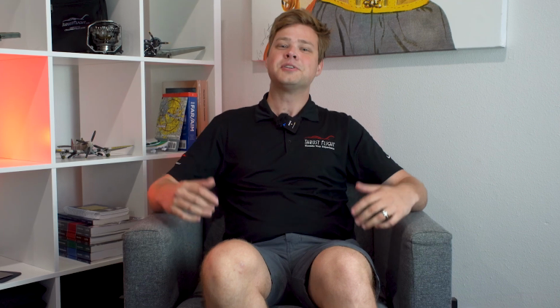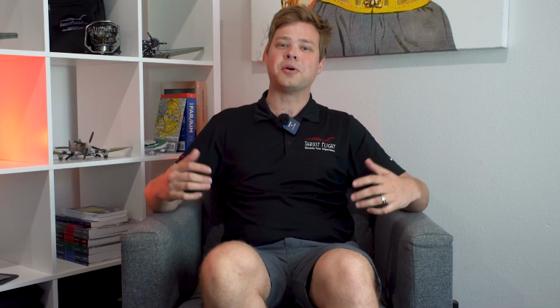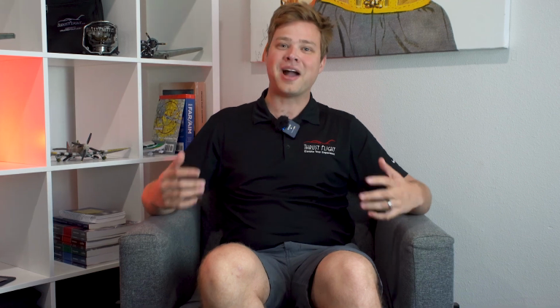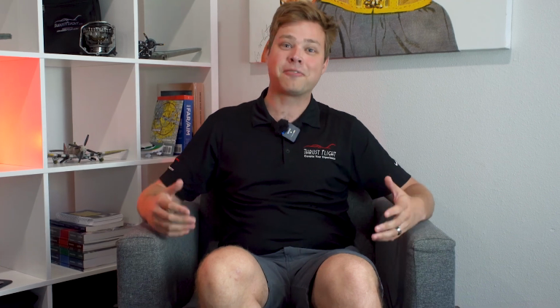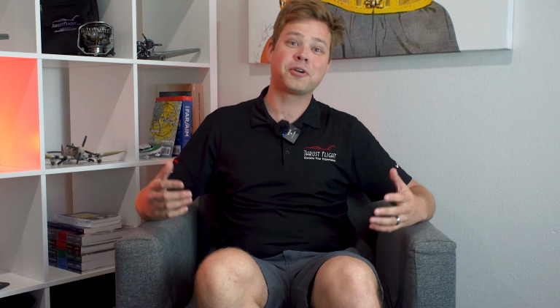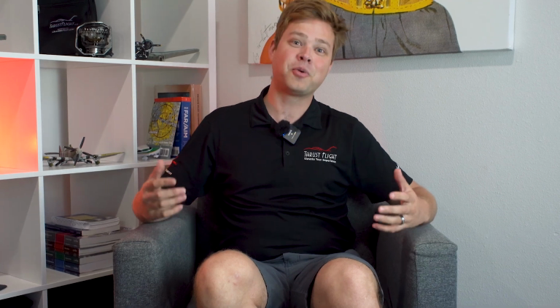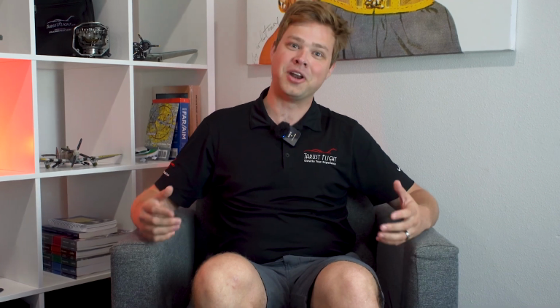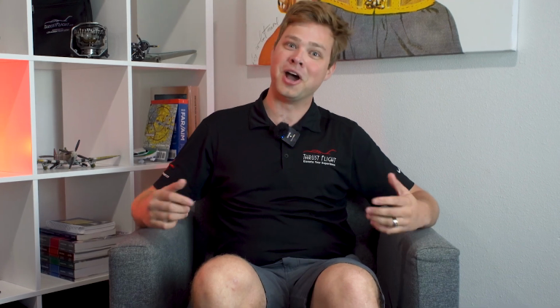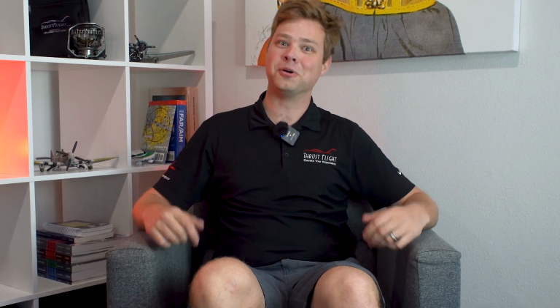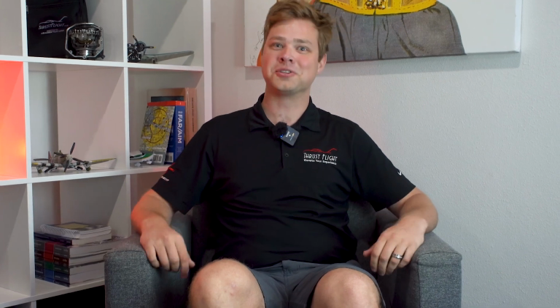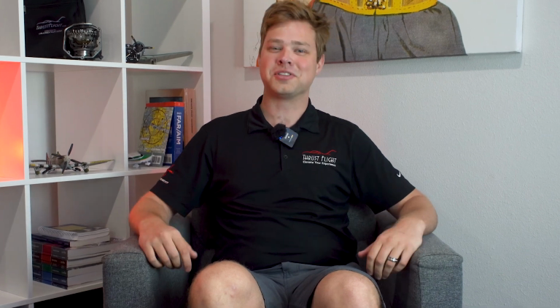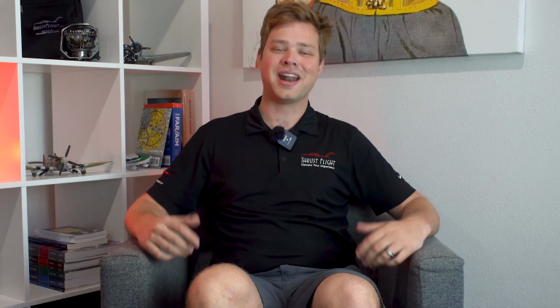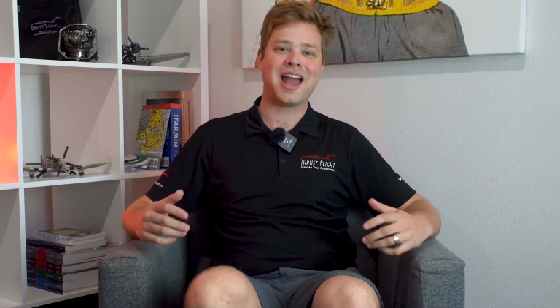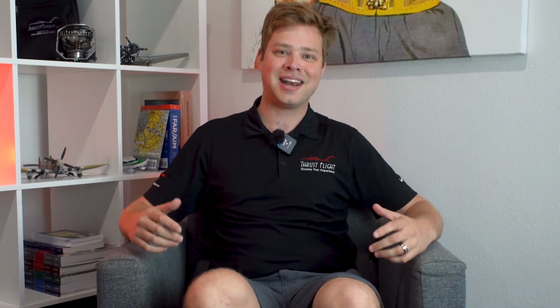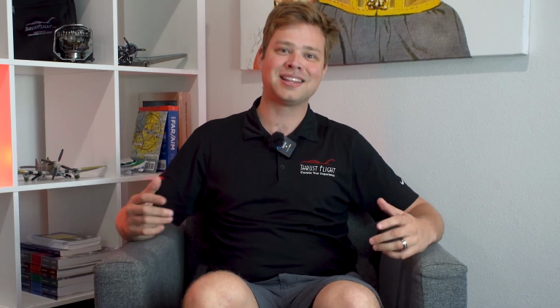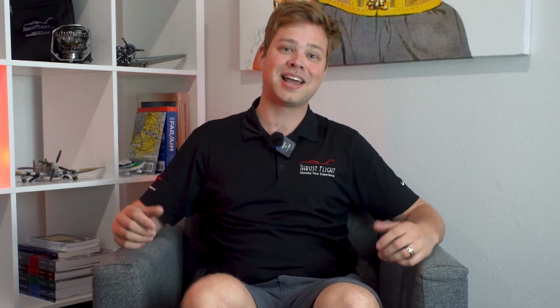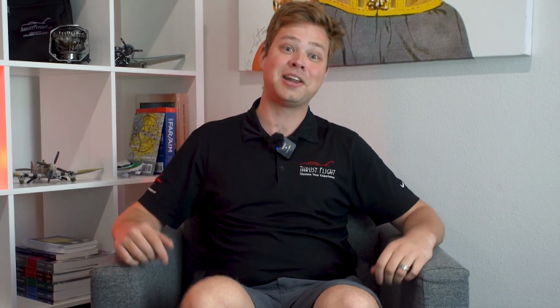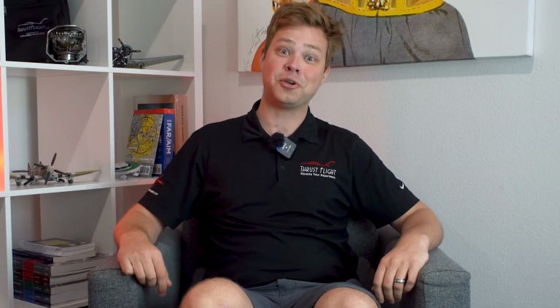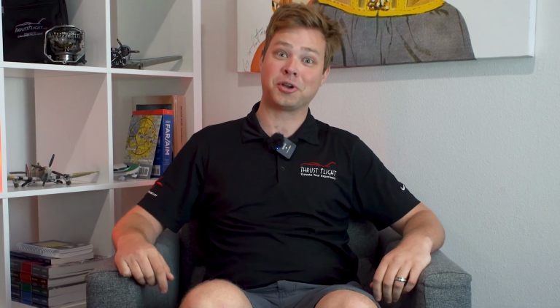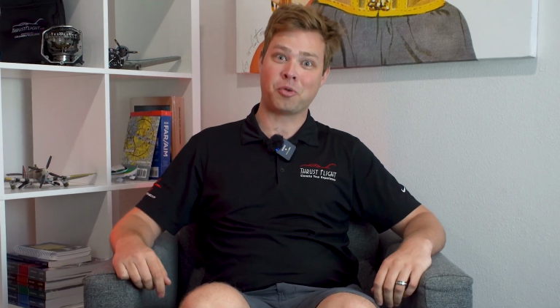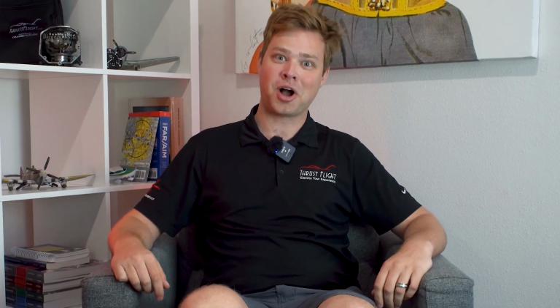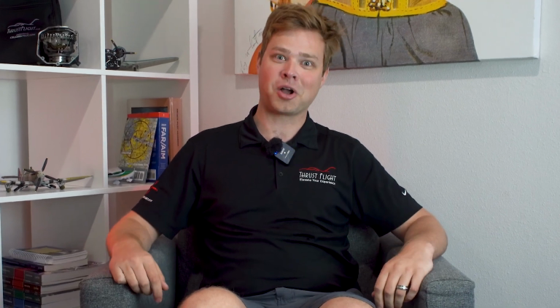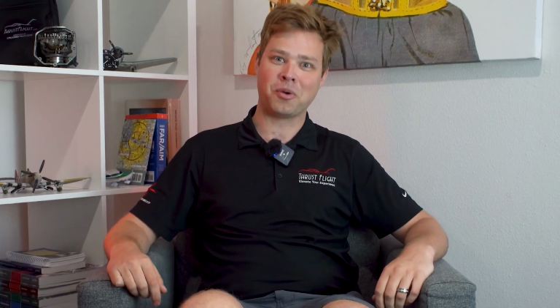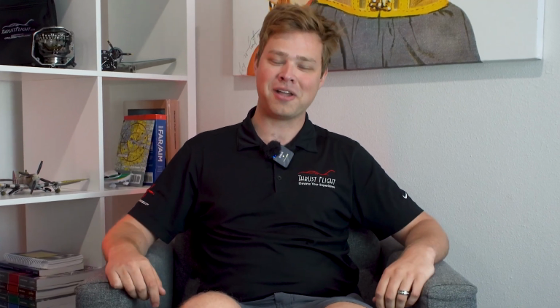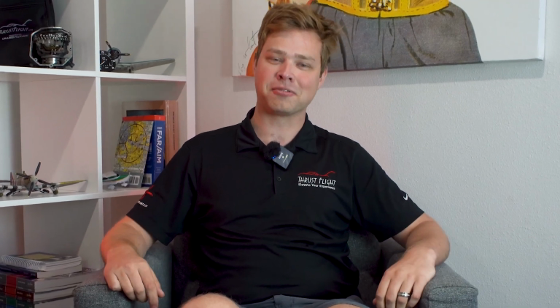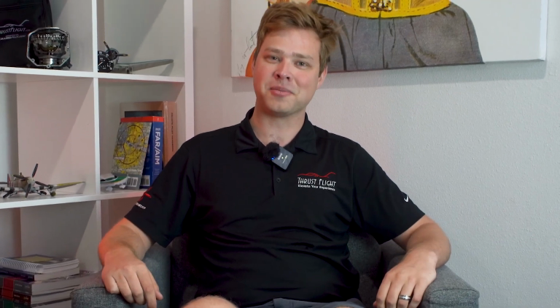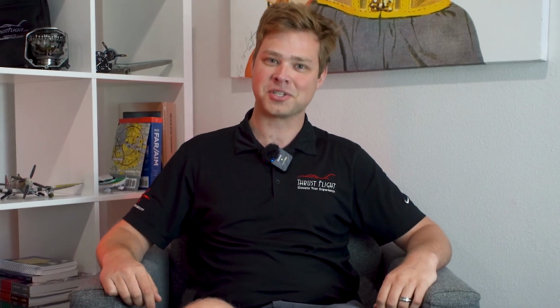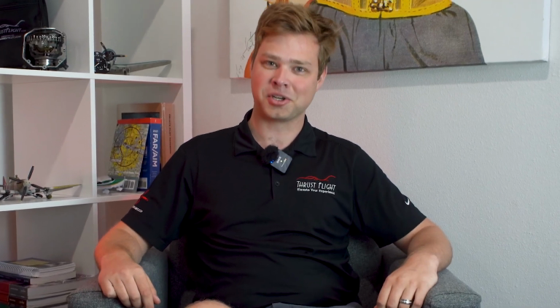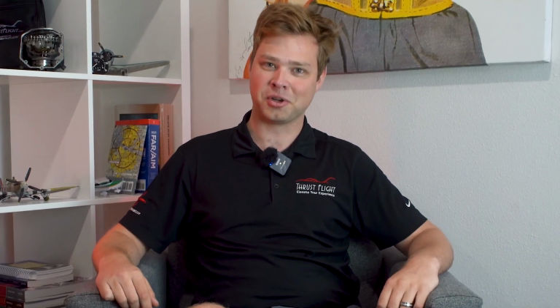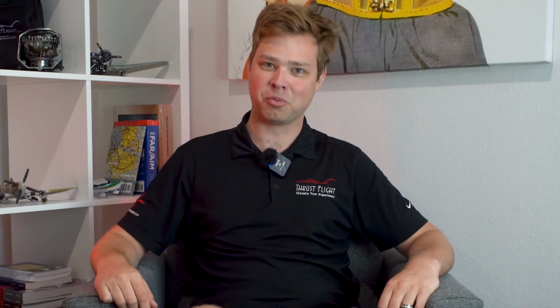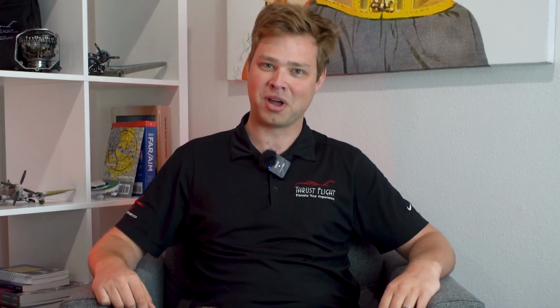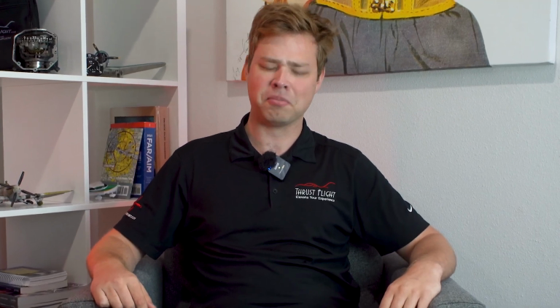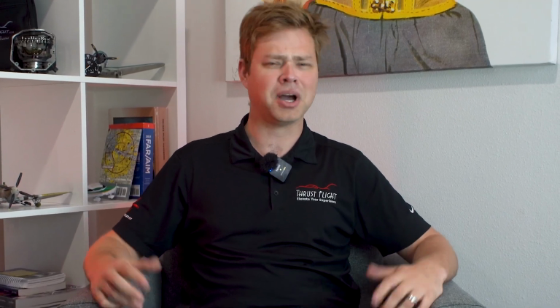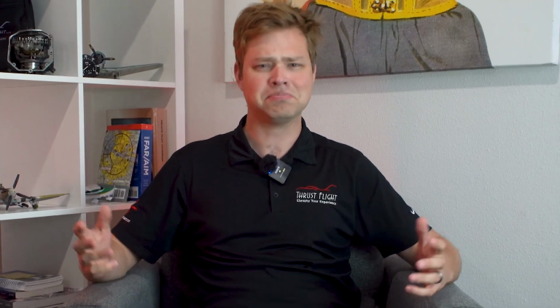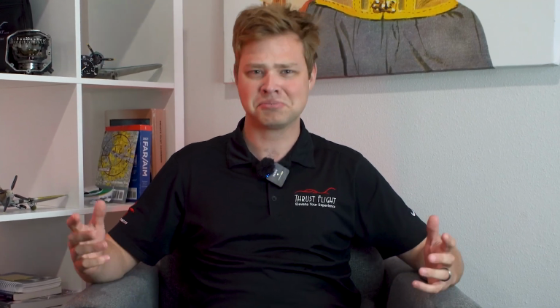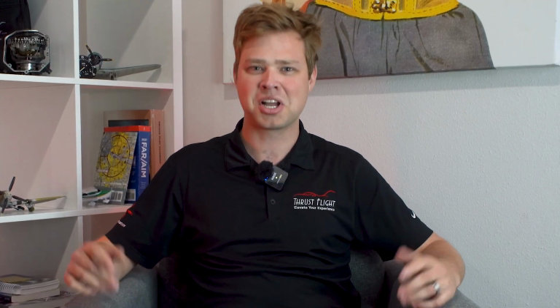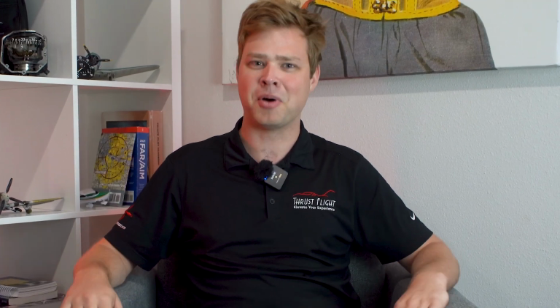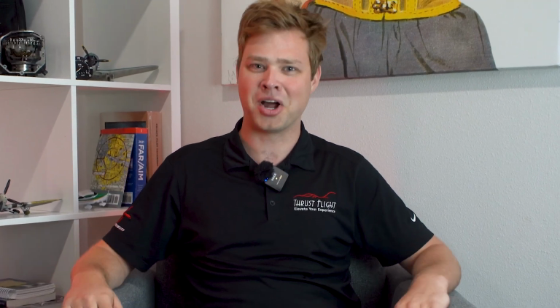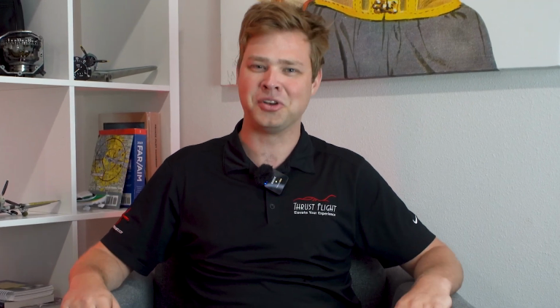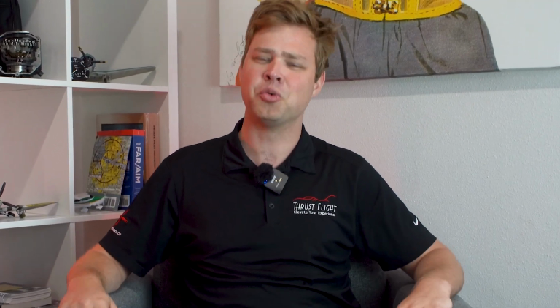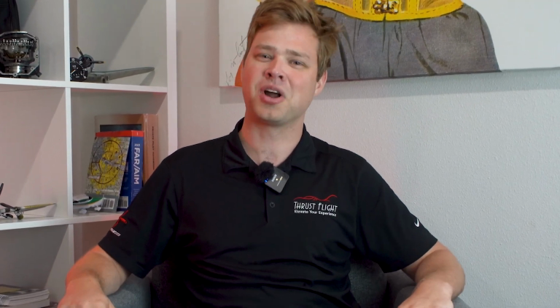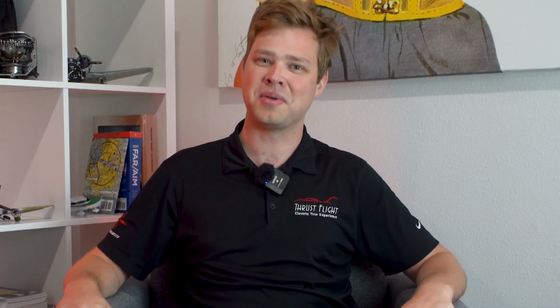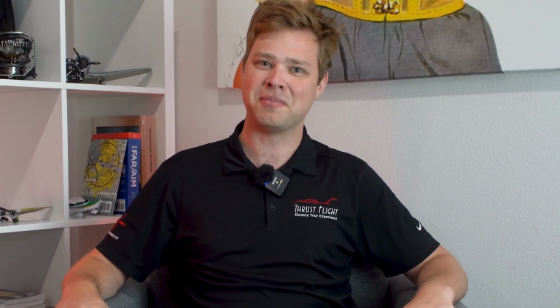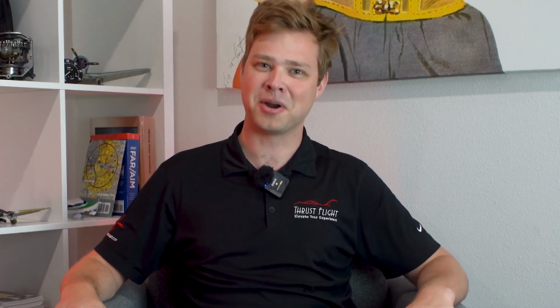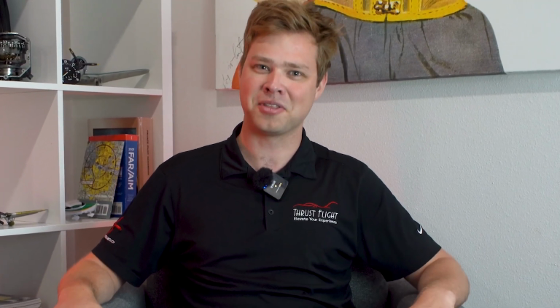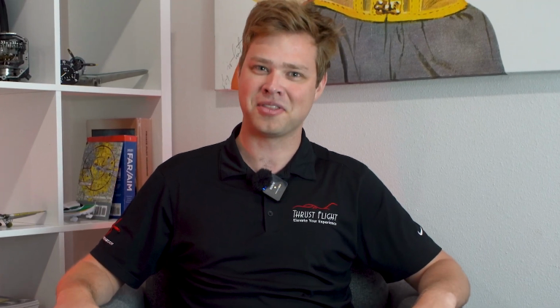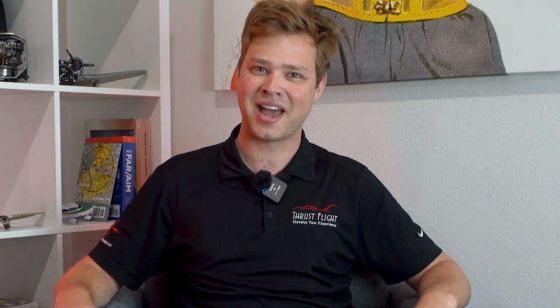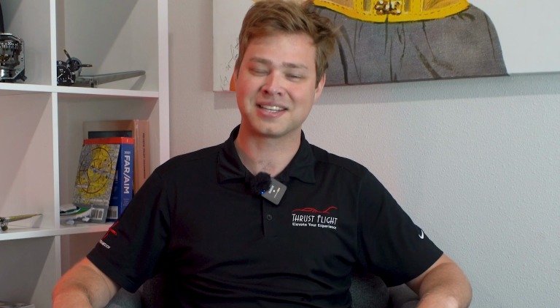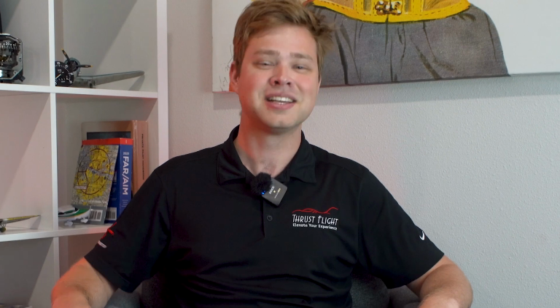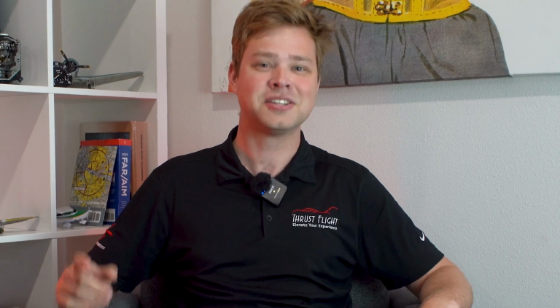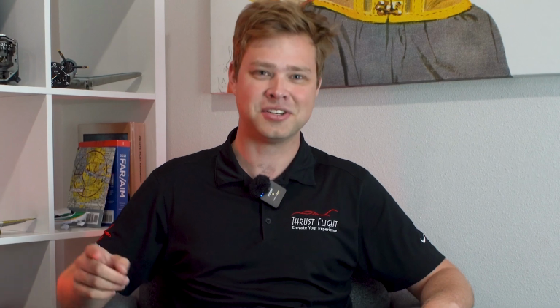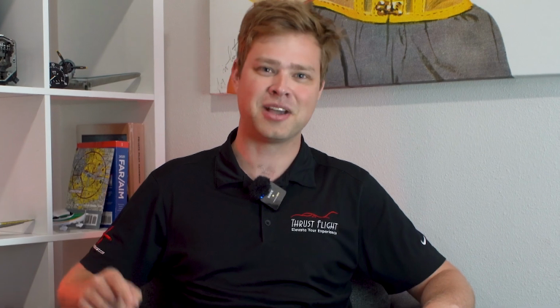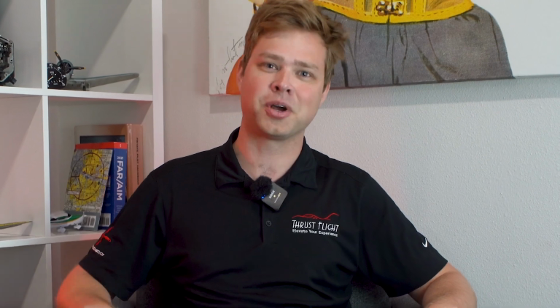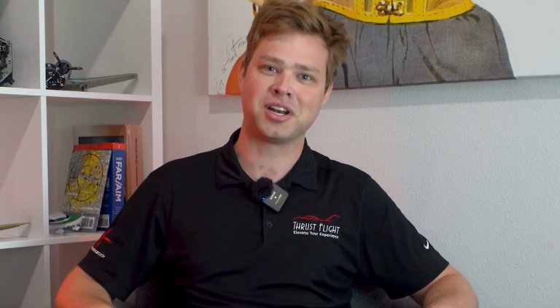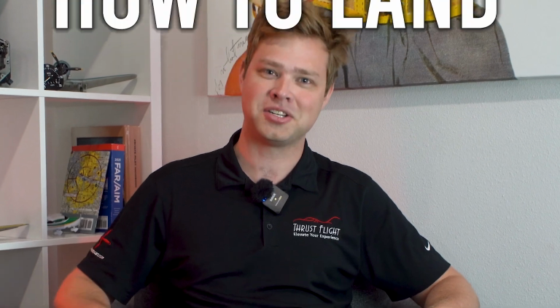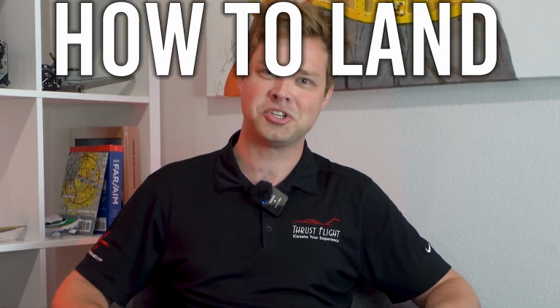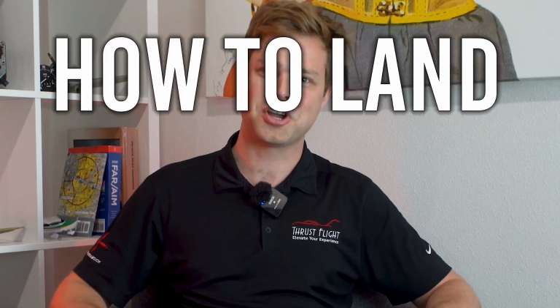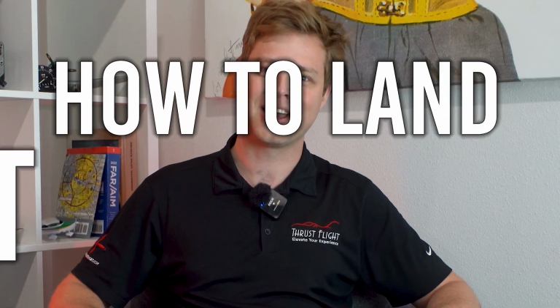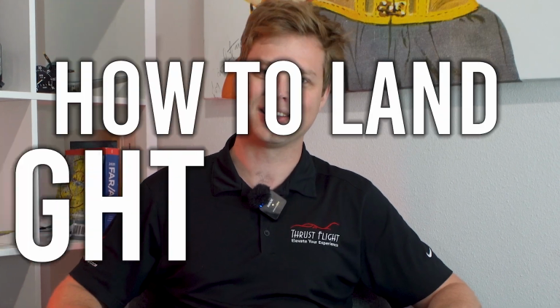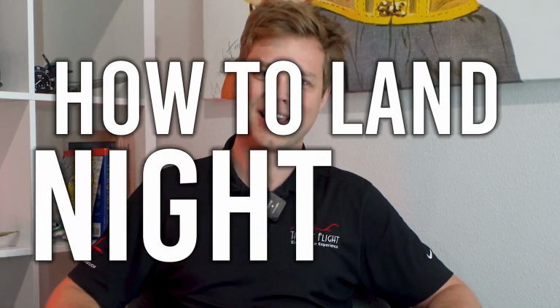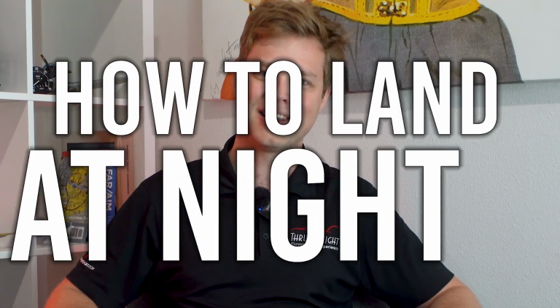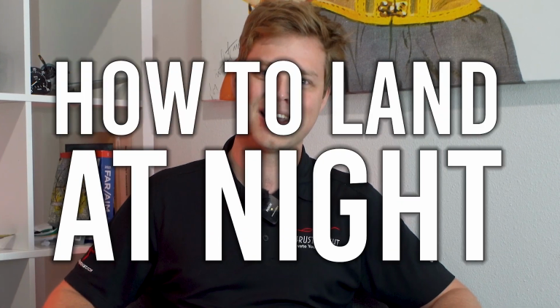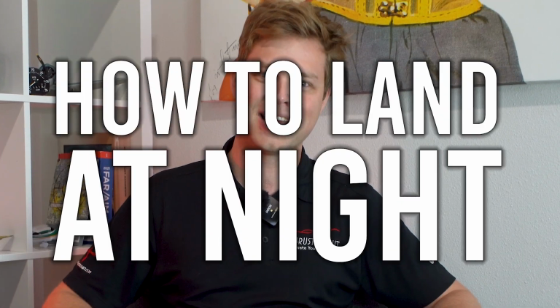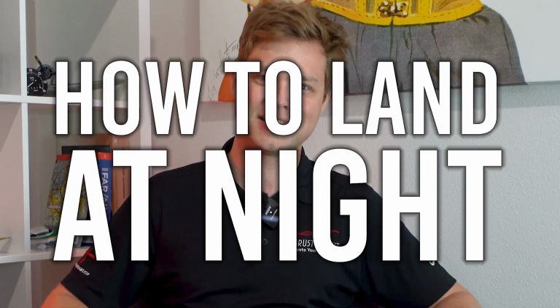Everyone knows that any landing you can walk away from is a good one, but you want to be better than that. Today we're going to teach you how to land at night.